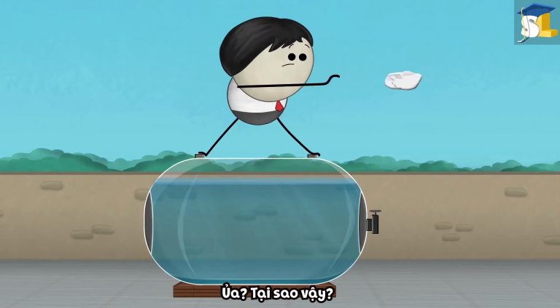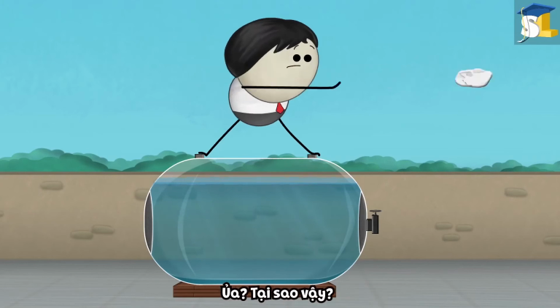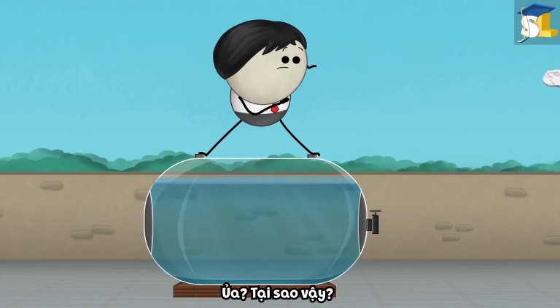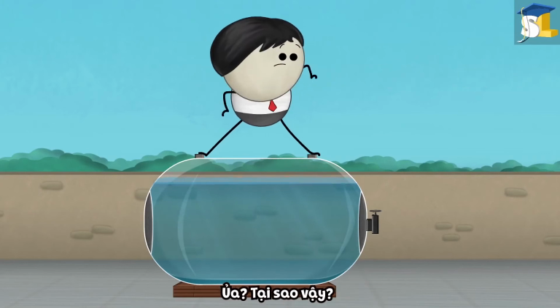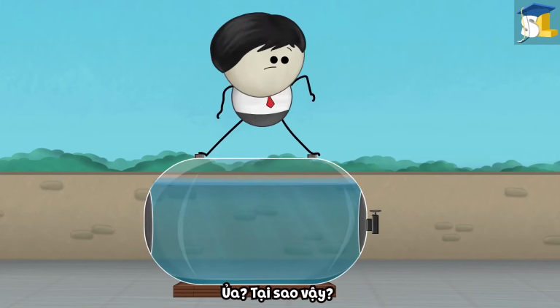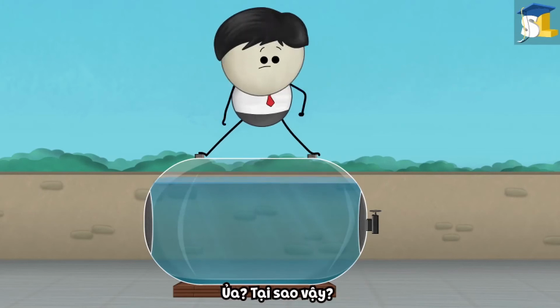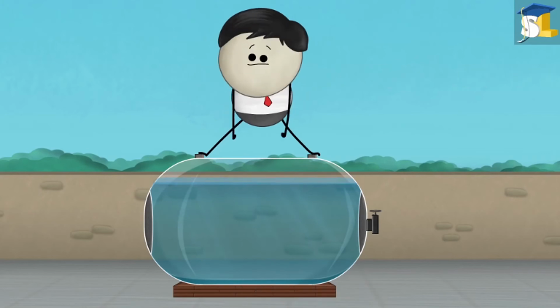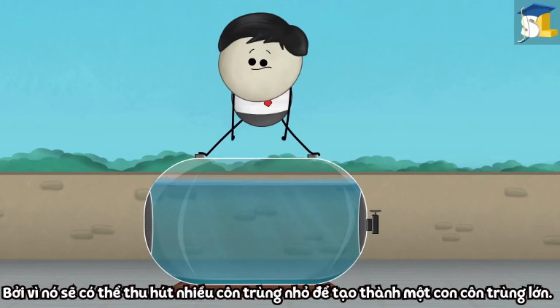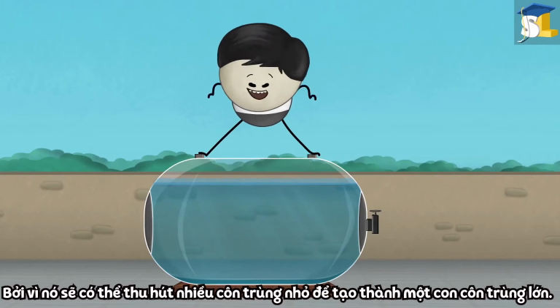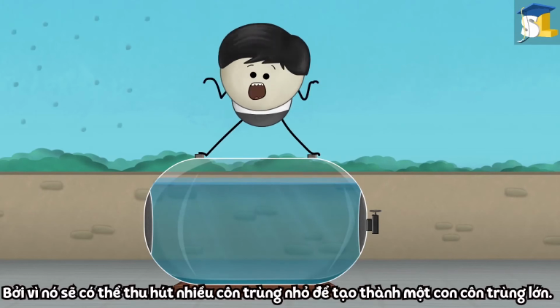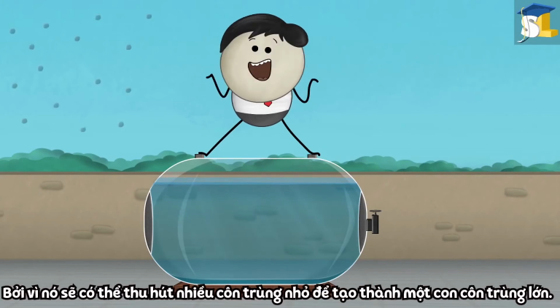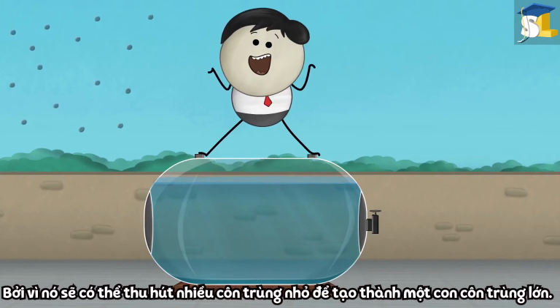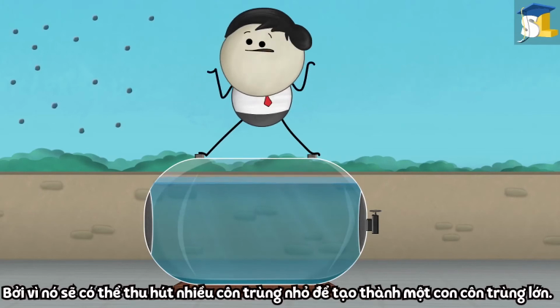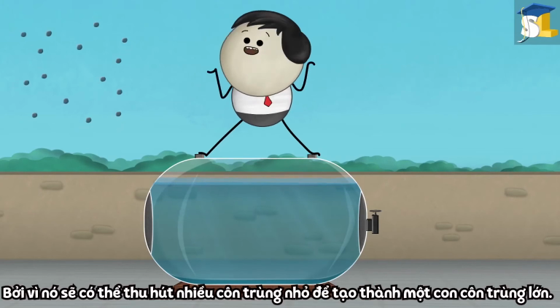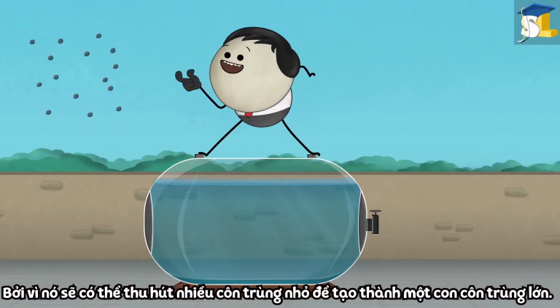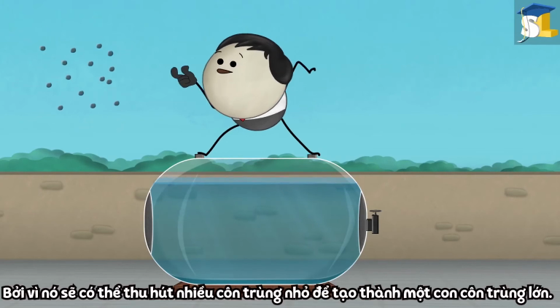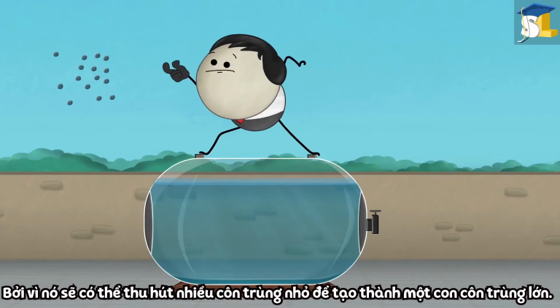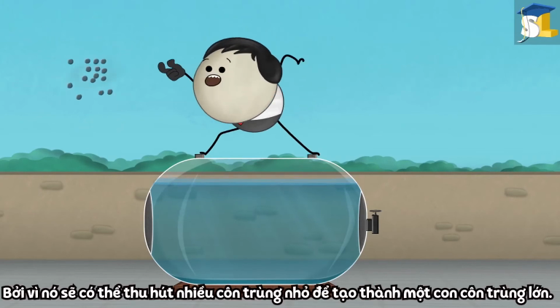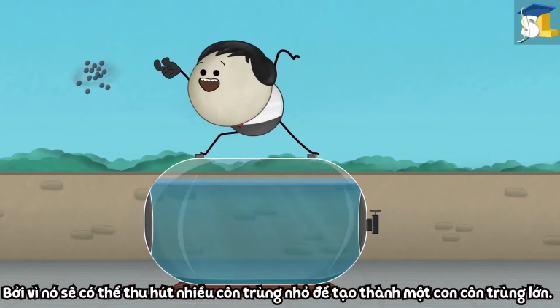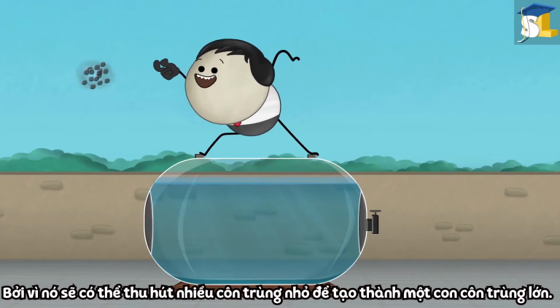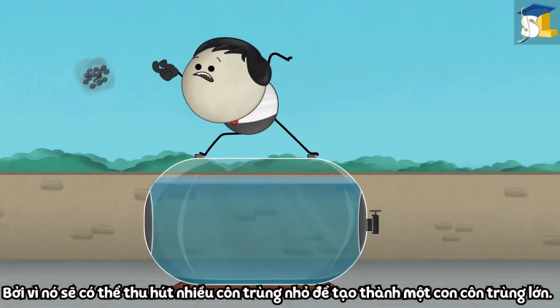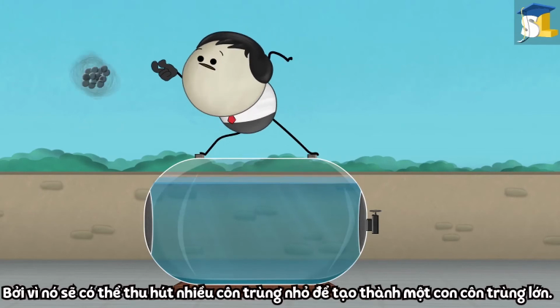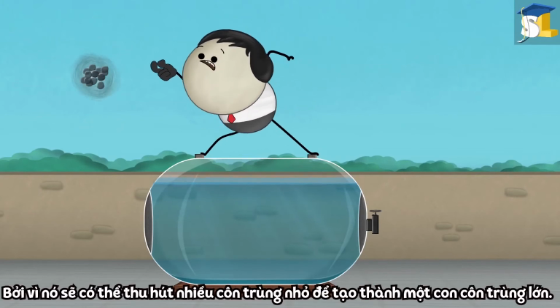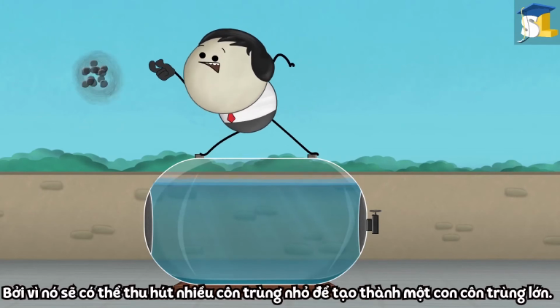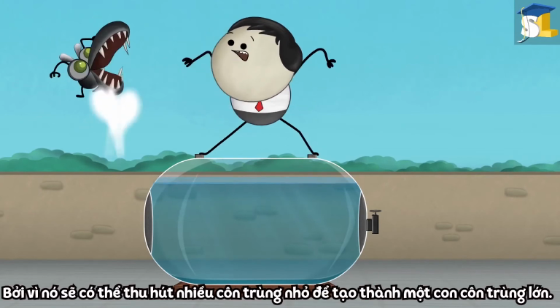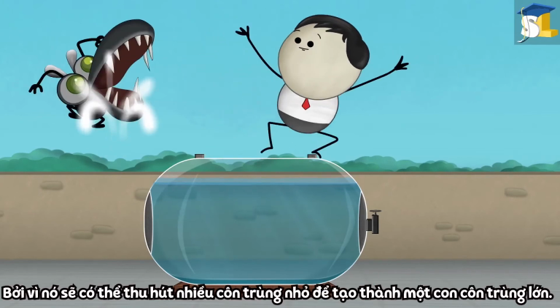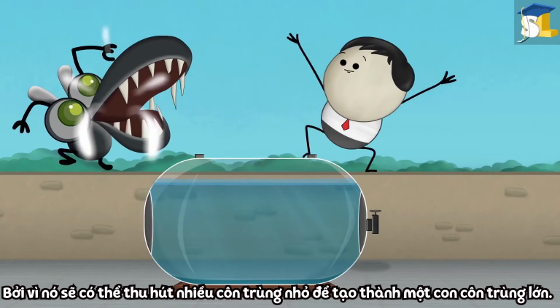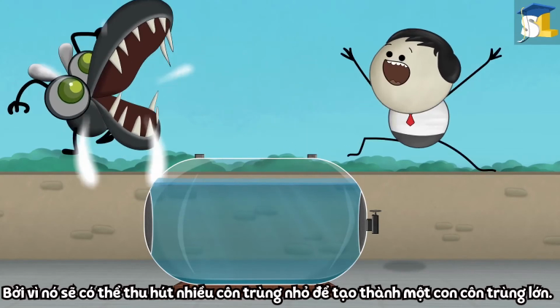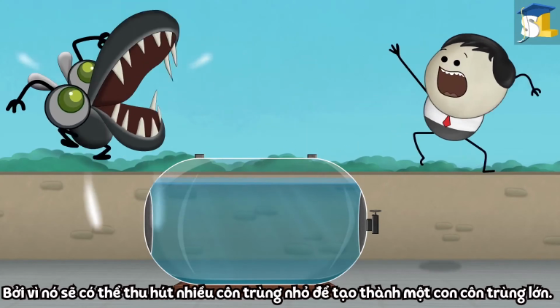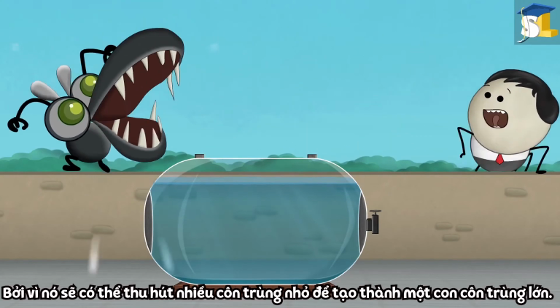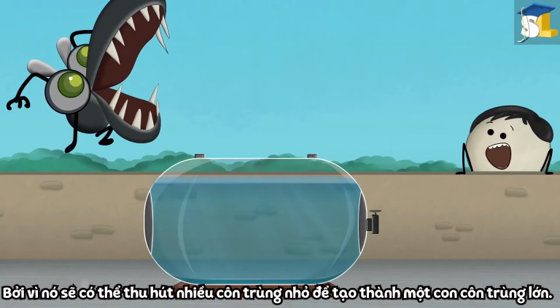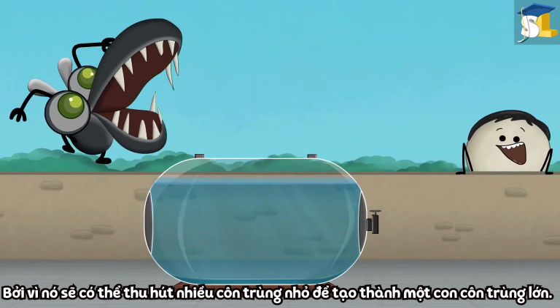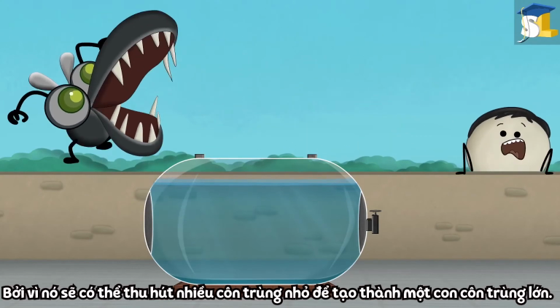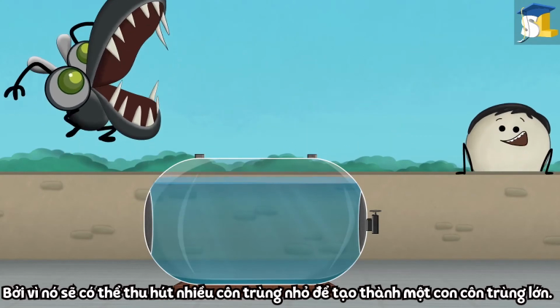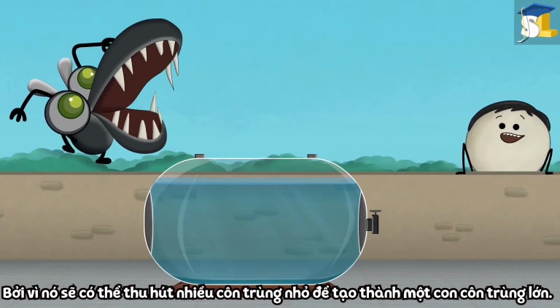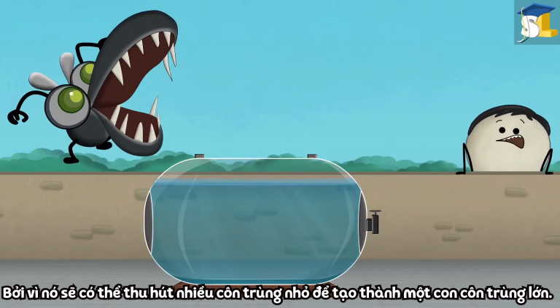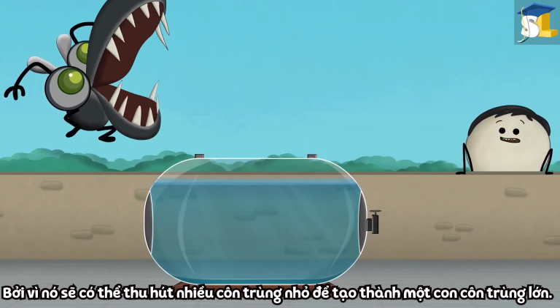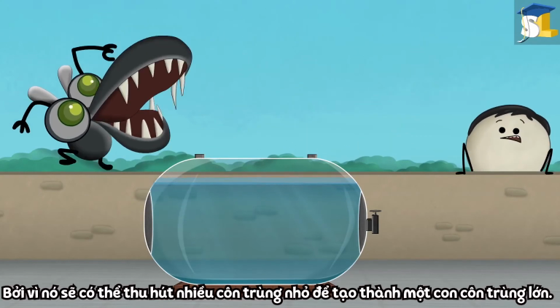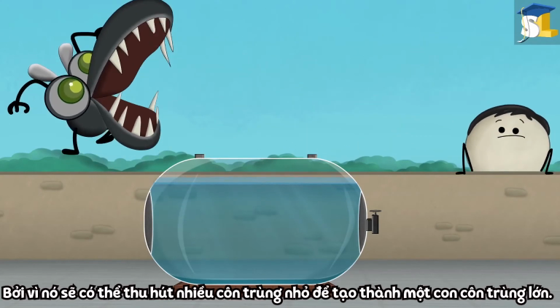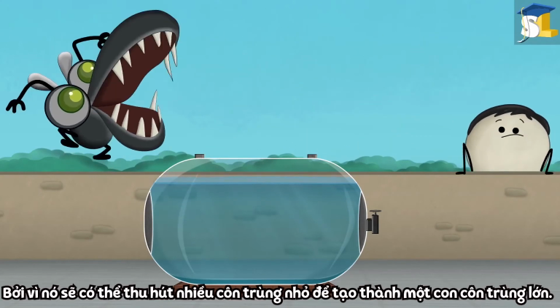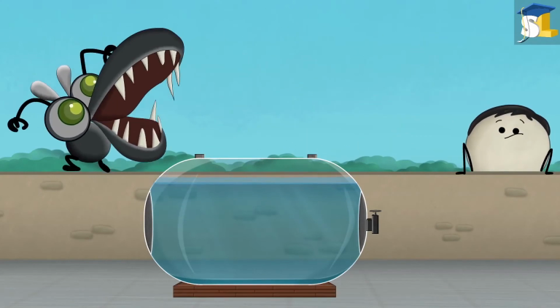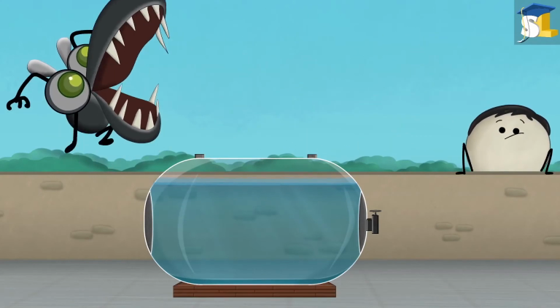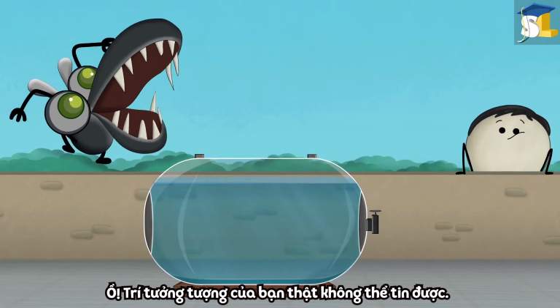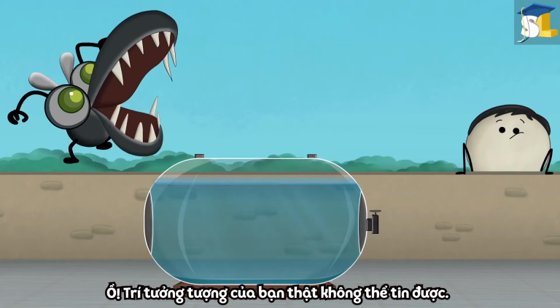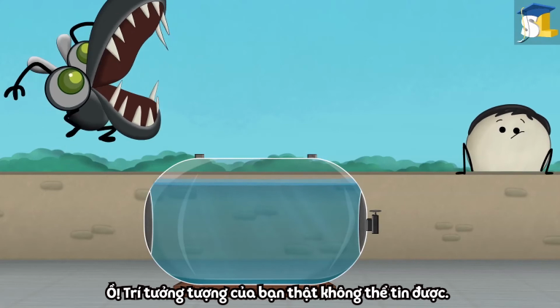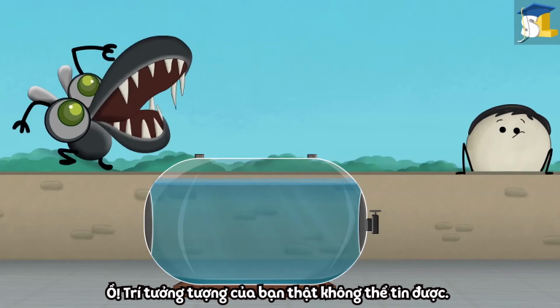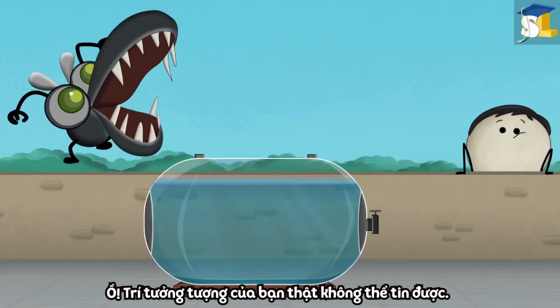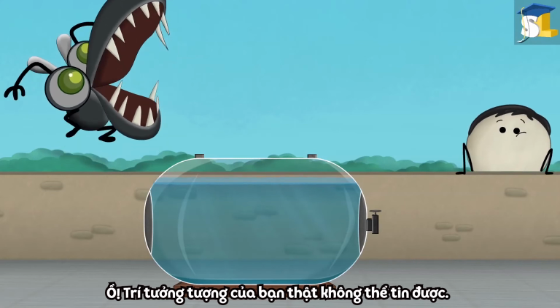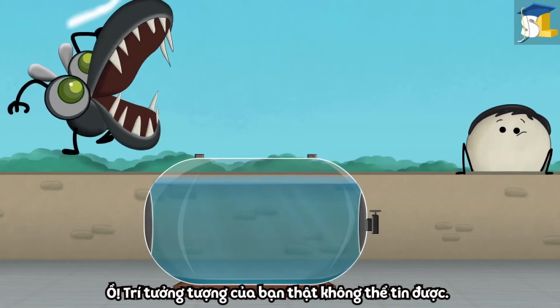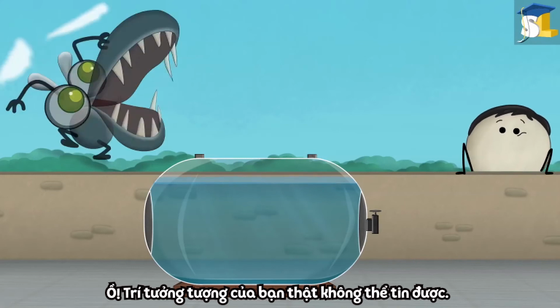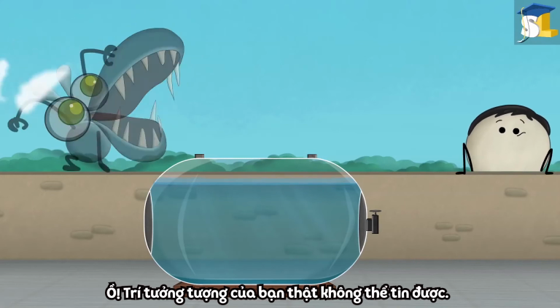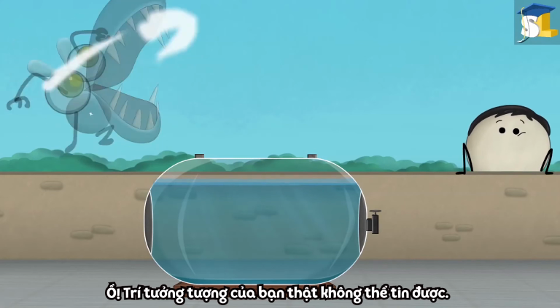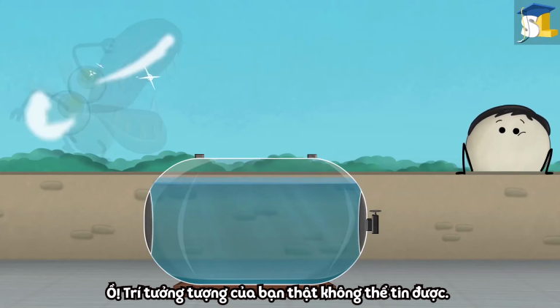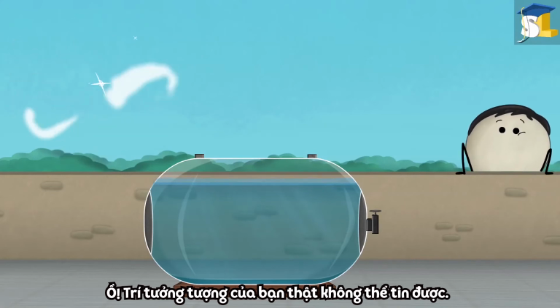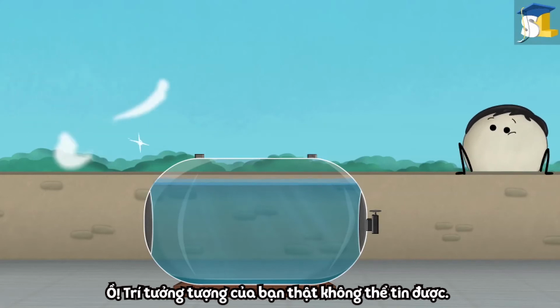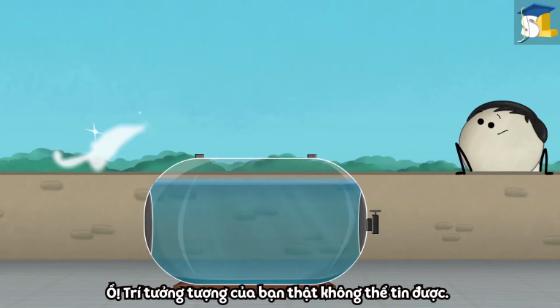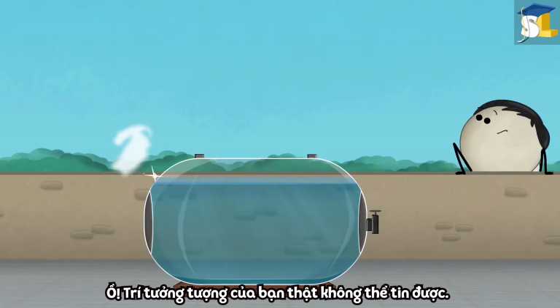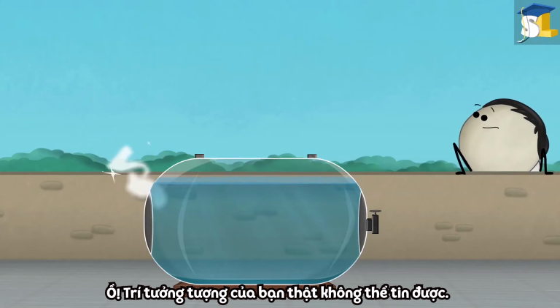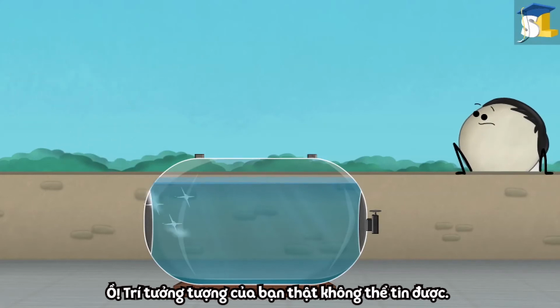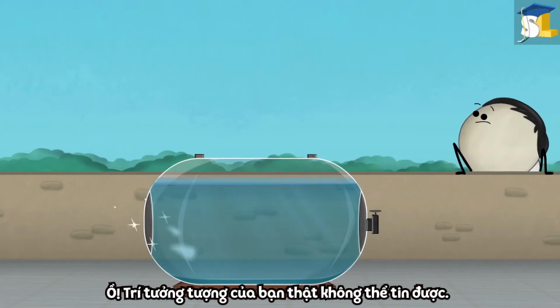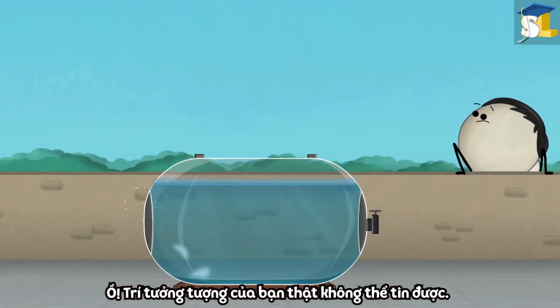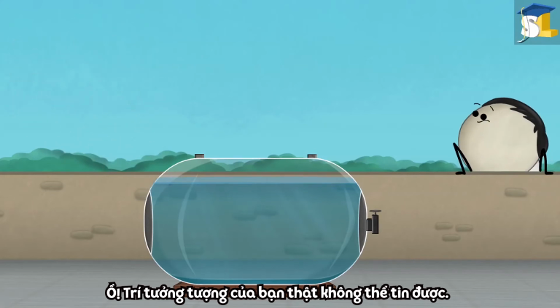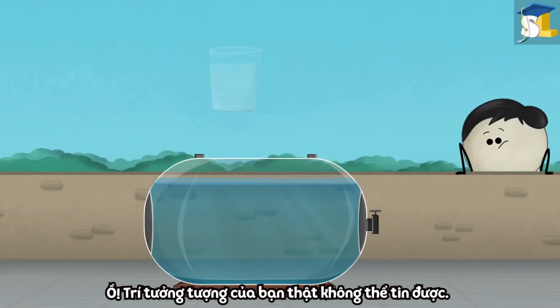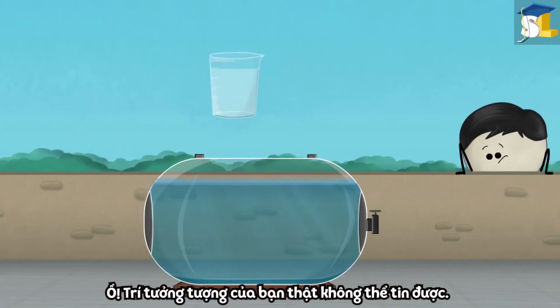It attracts and binds with contaminants and fine suspended particles of mud, dirt, etc. to form large particles. It will attract all small insects and make a large insect. You are just unbelievable.